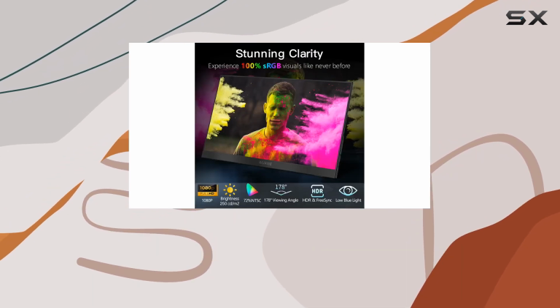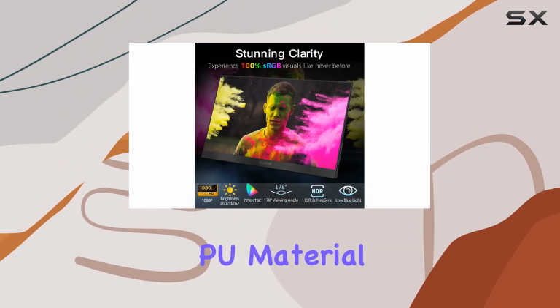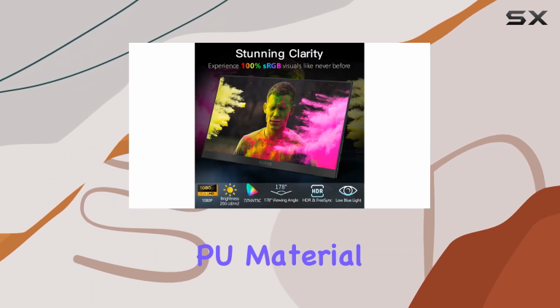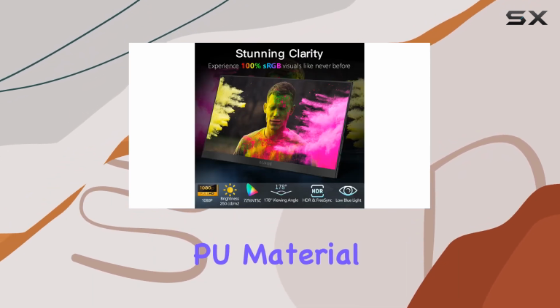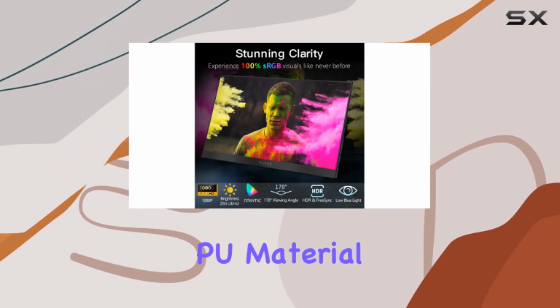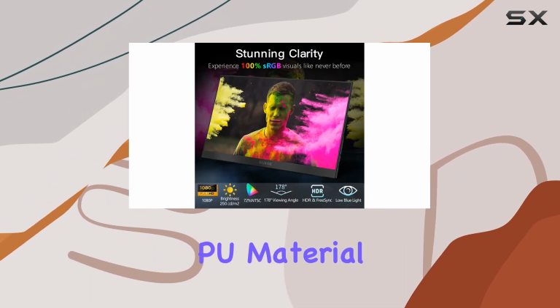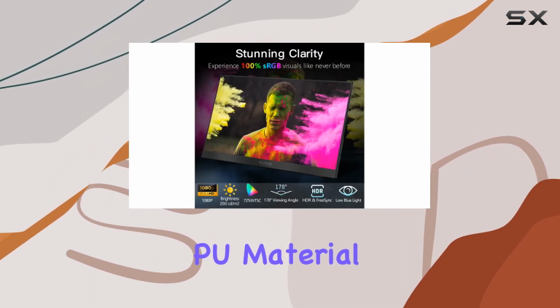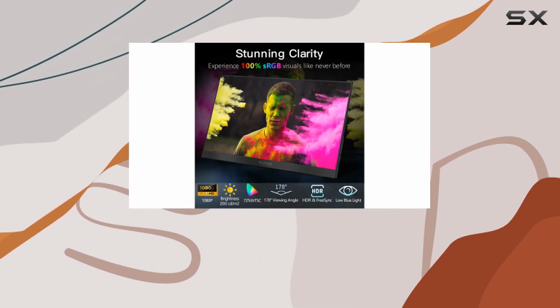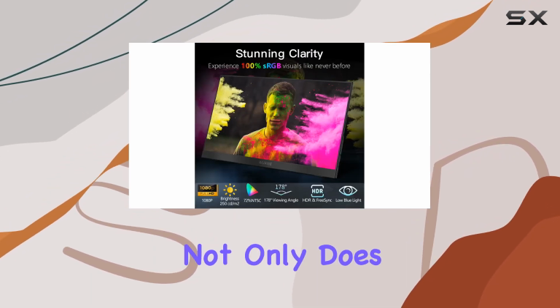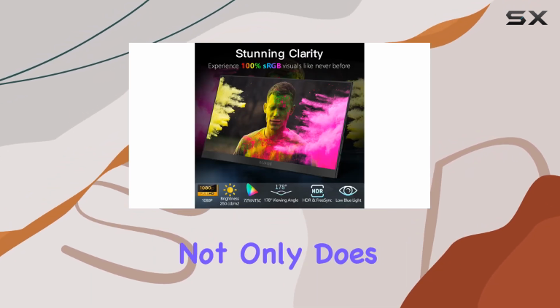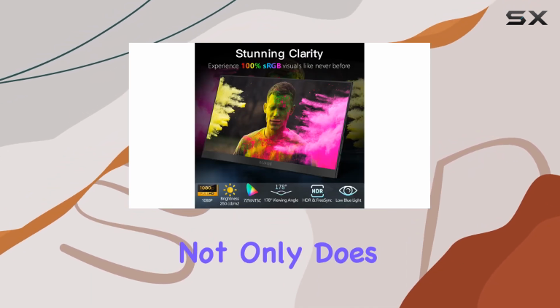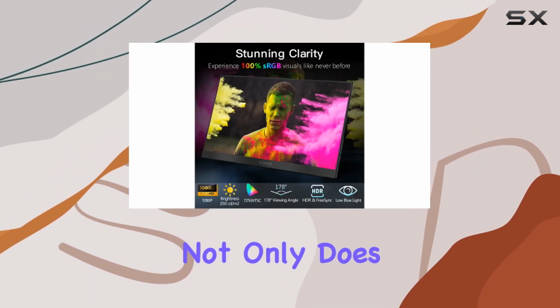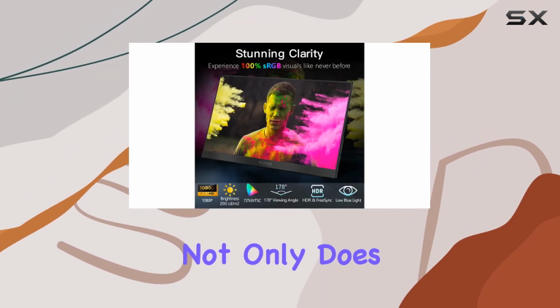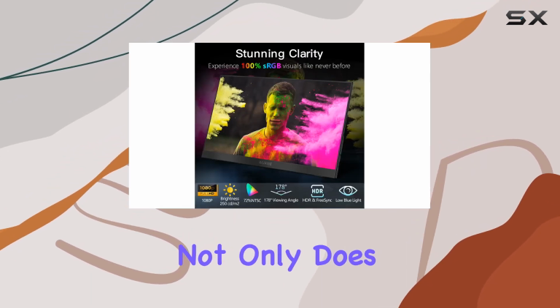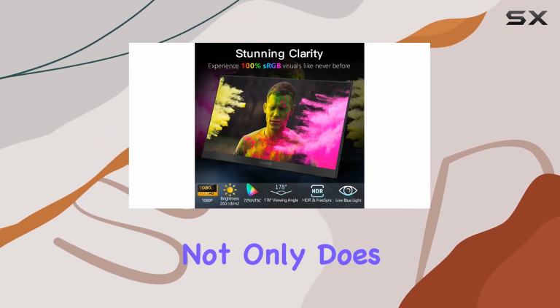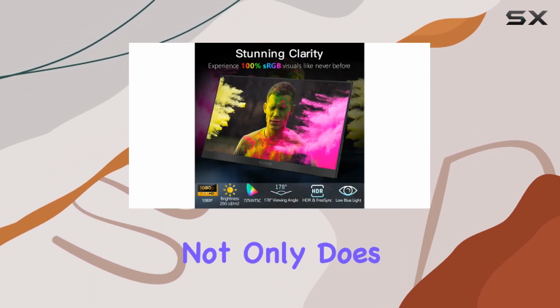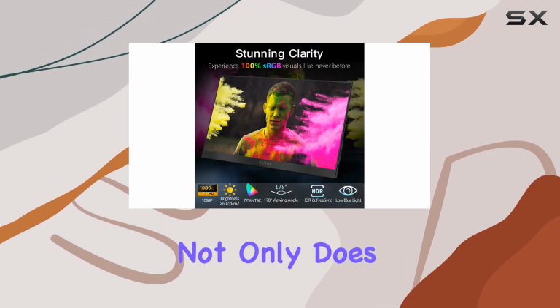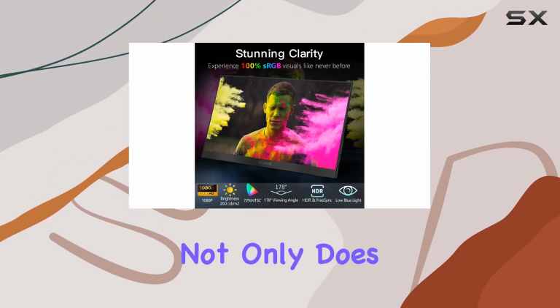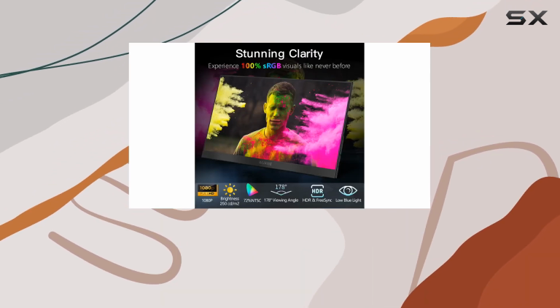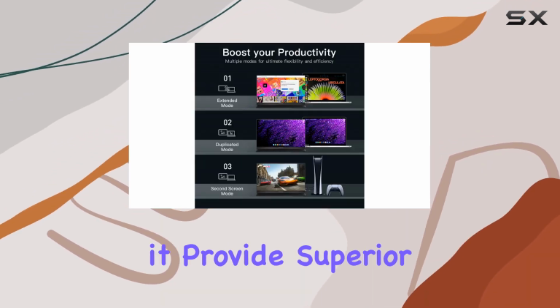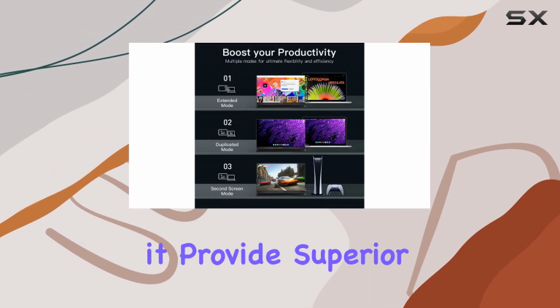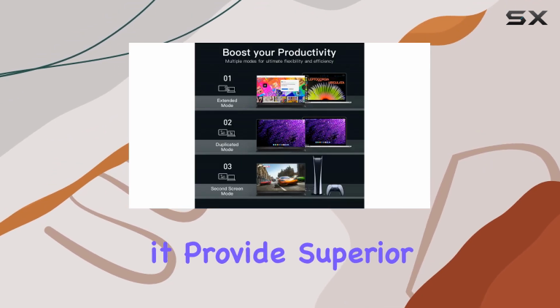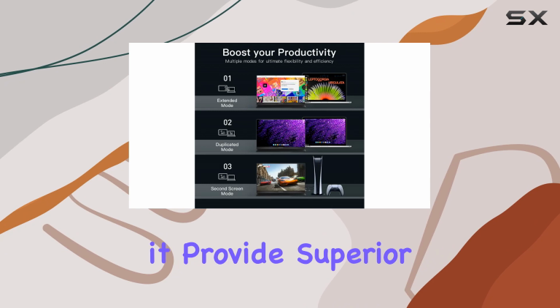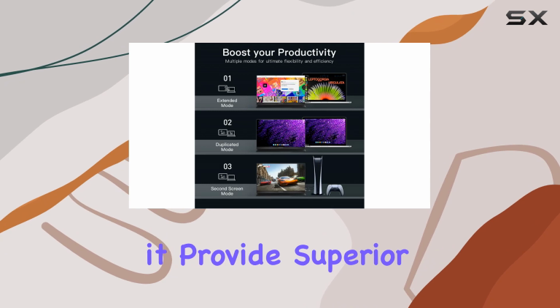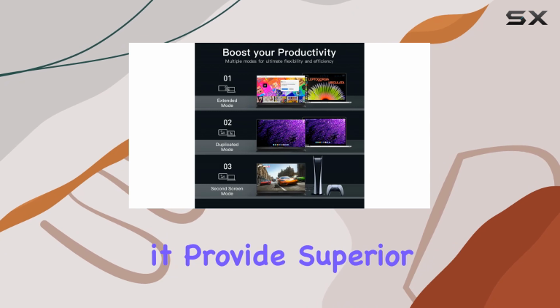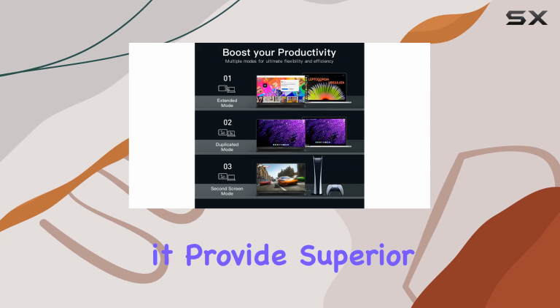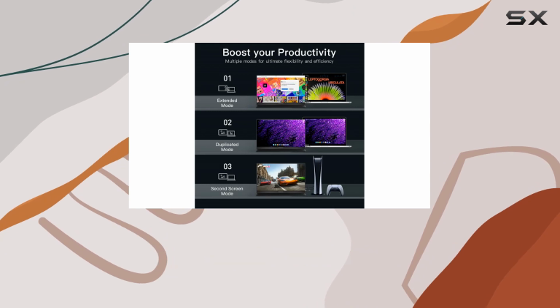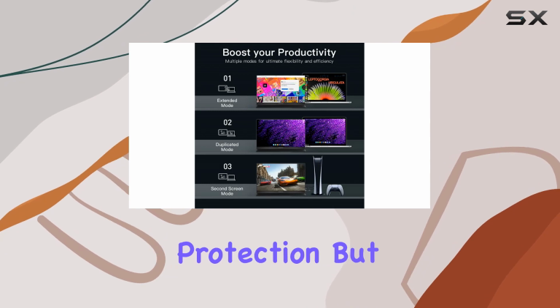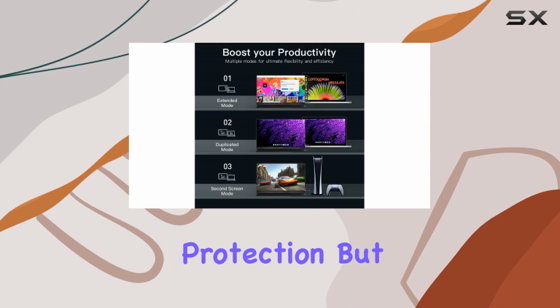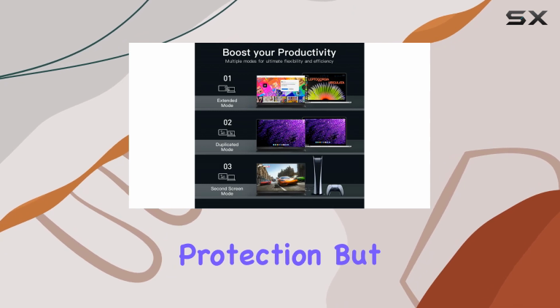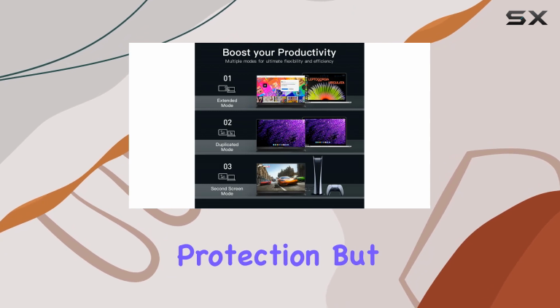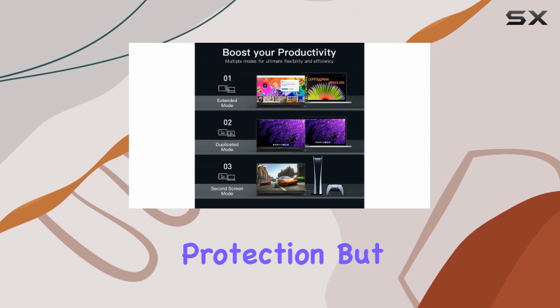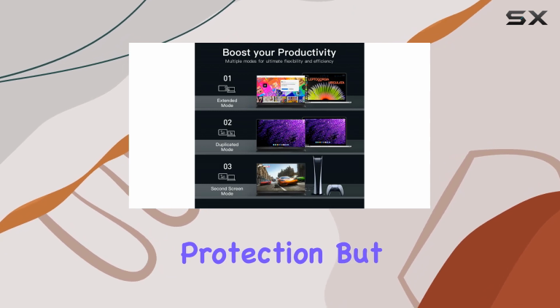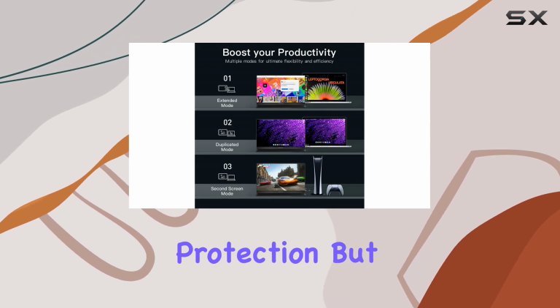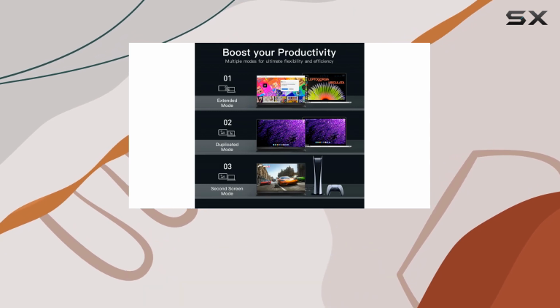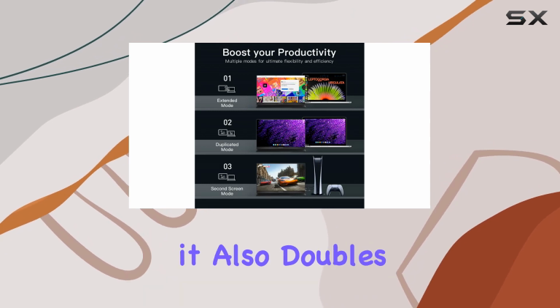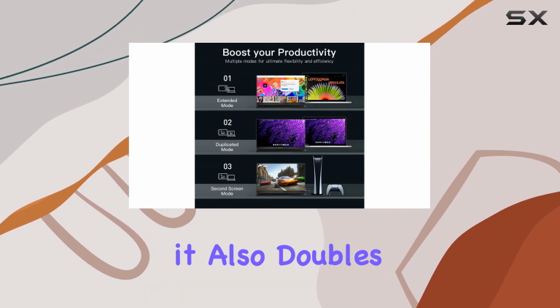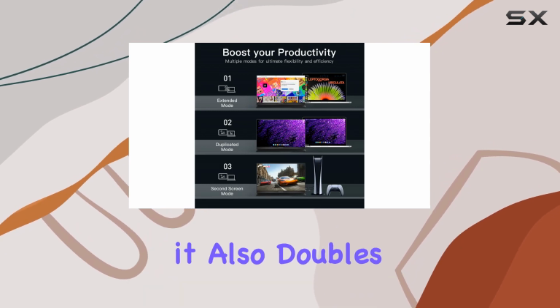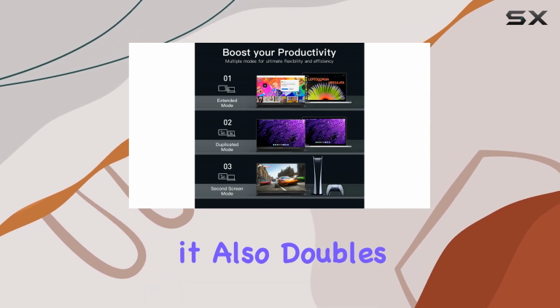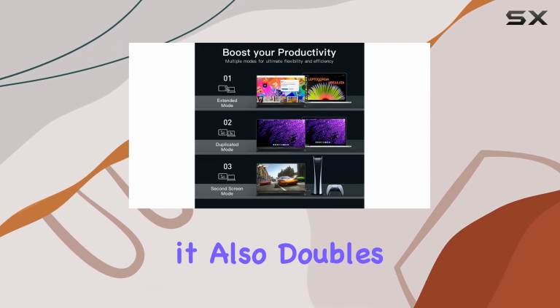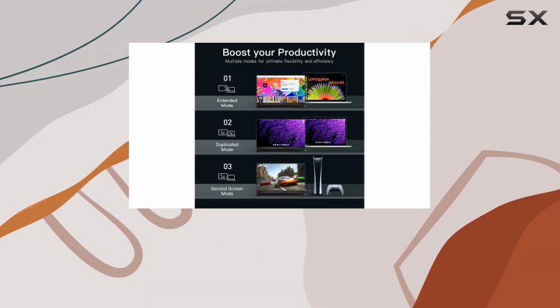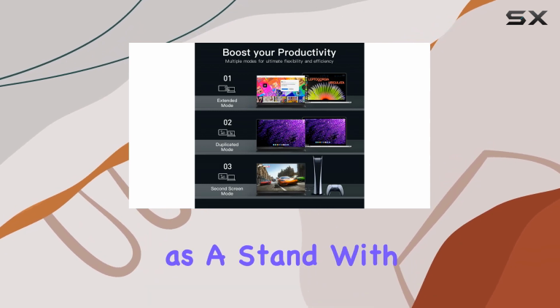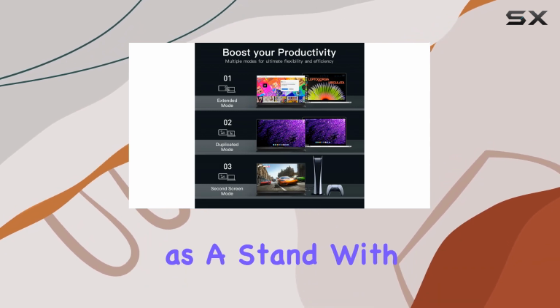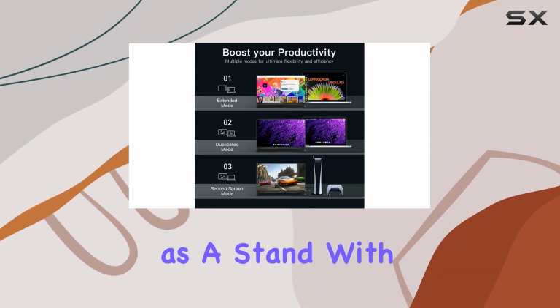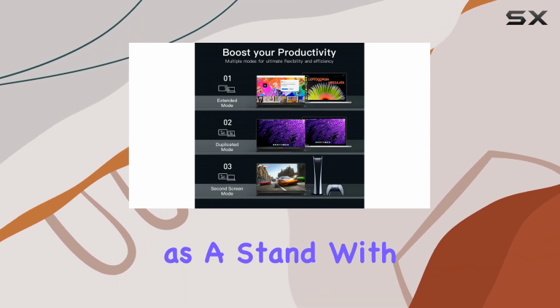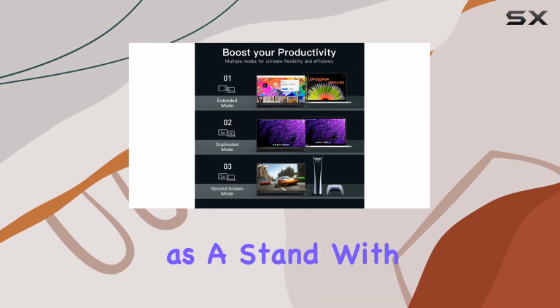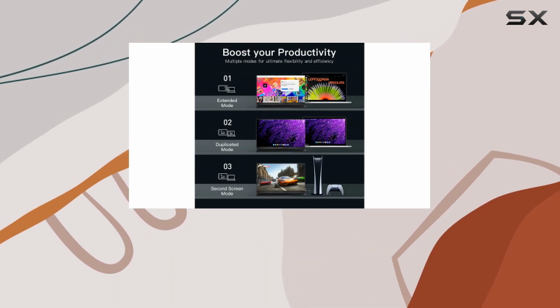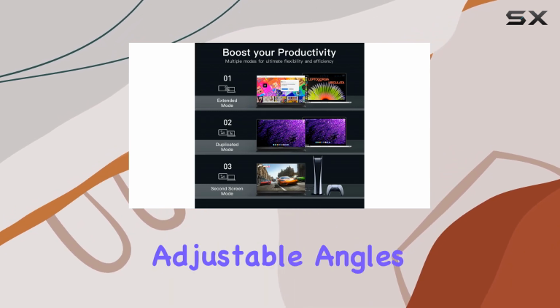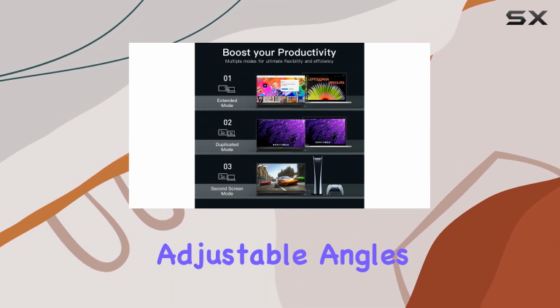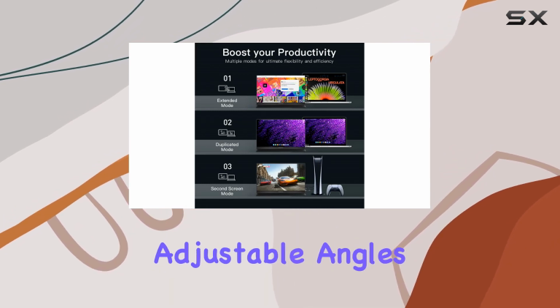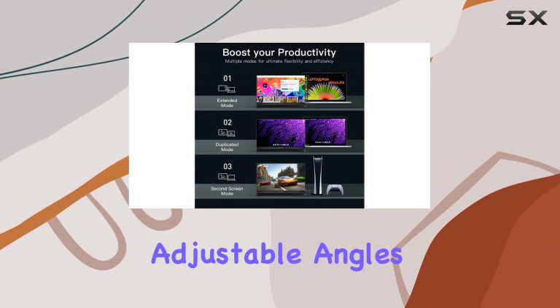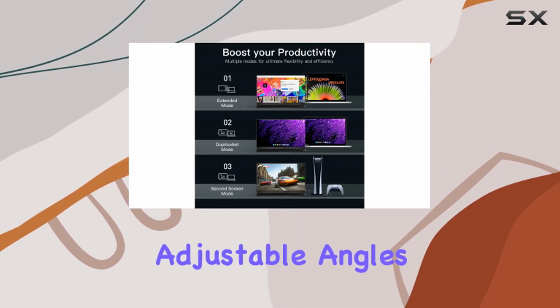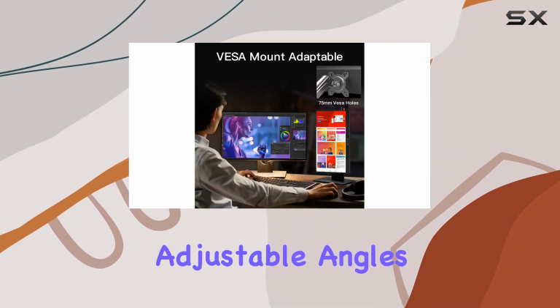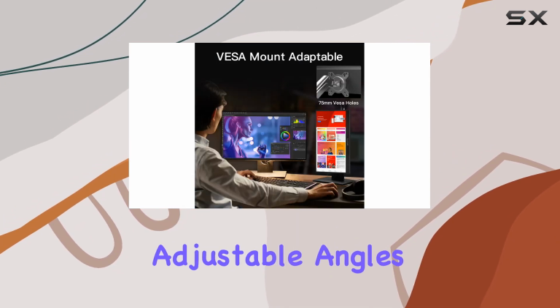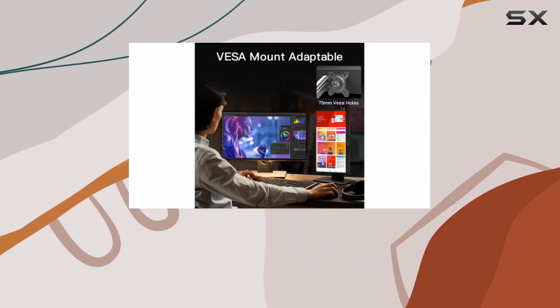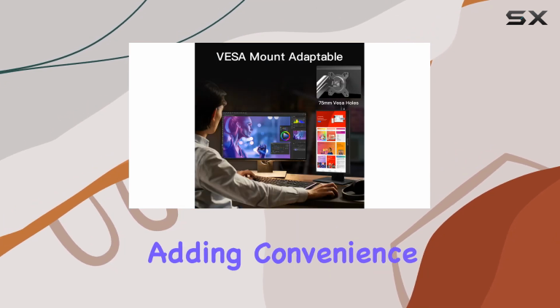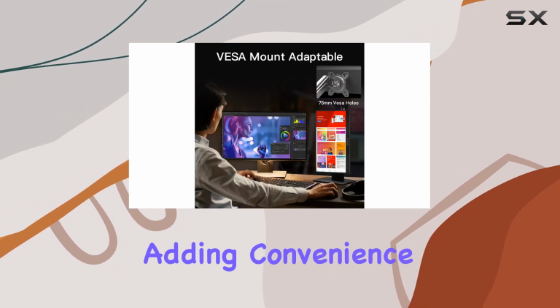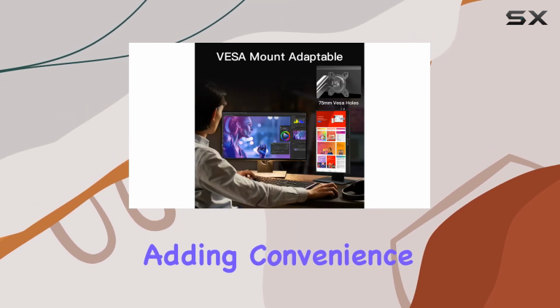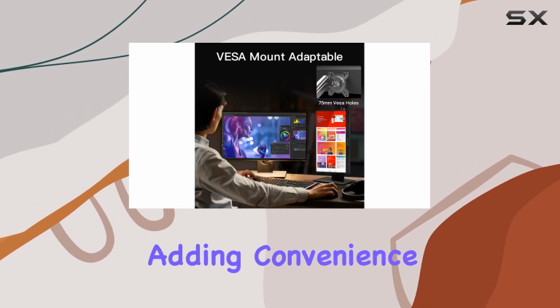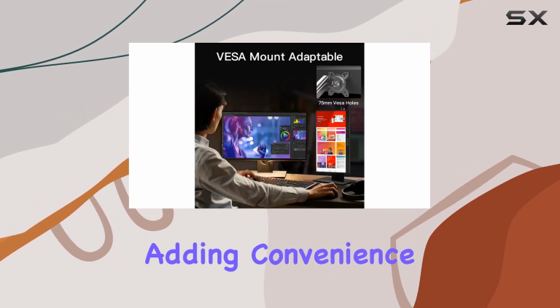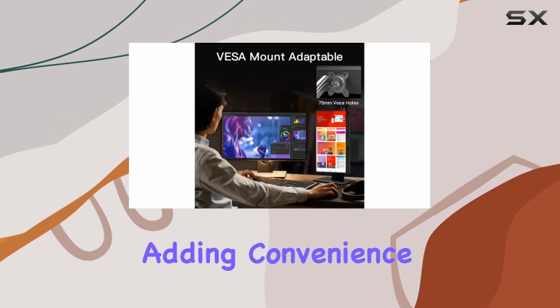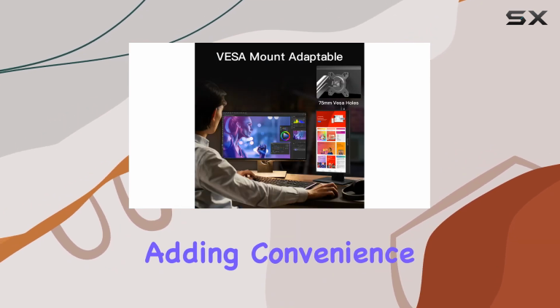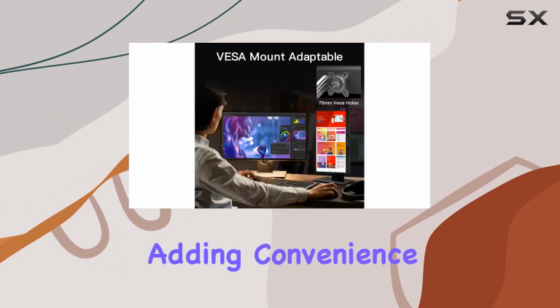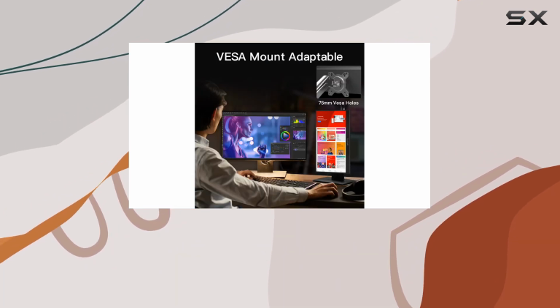What sets this monitor apart is the magnetic protective cover made from high-quality PU material. Not only does it provide superior protection, but it also doubles as a stand with adjustable angles, adding convenience to your setup.